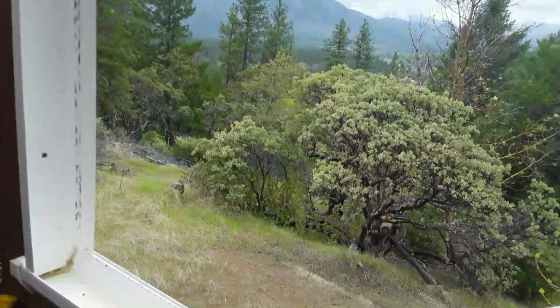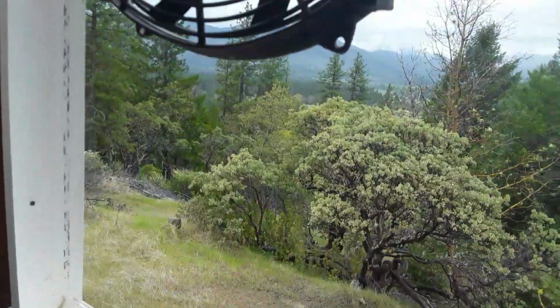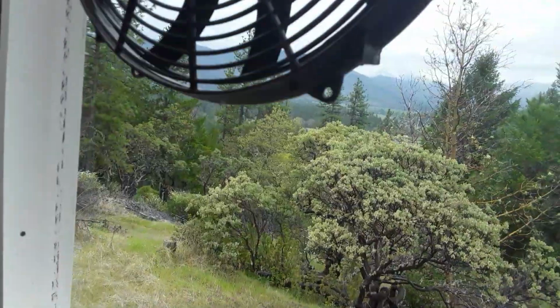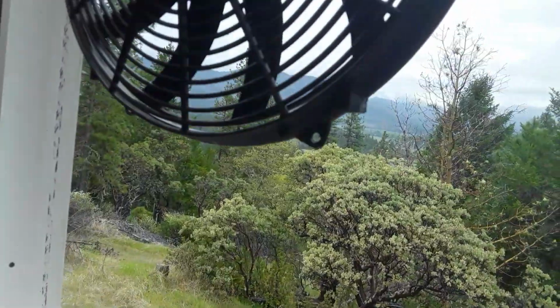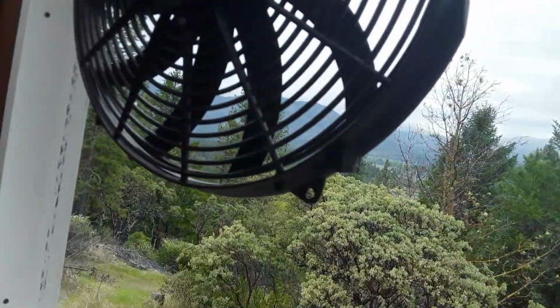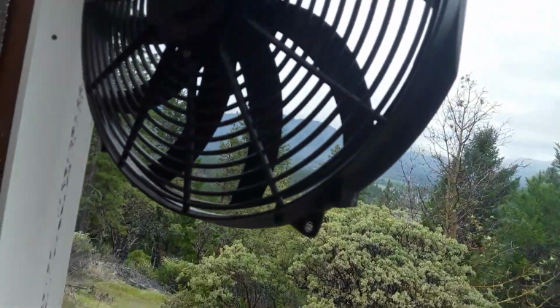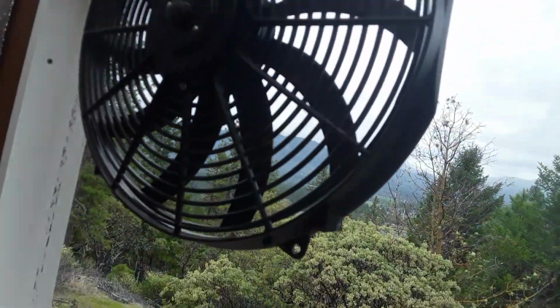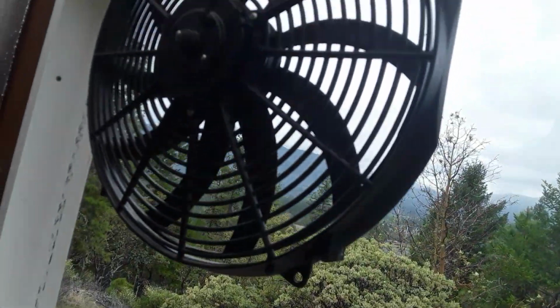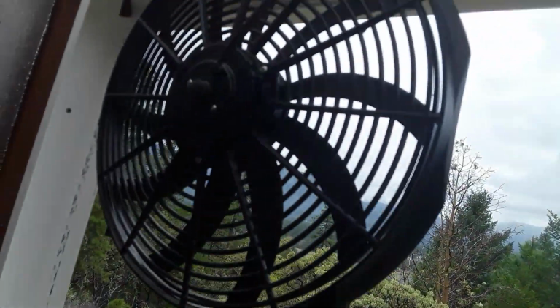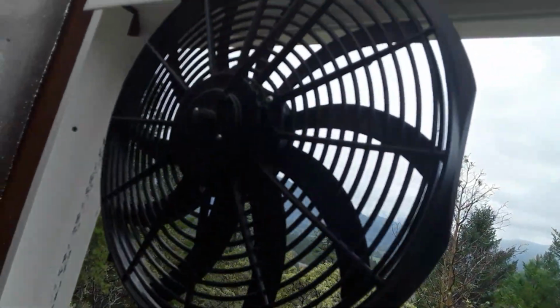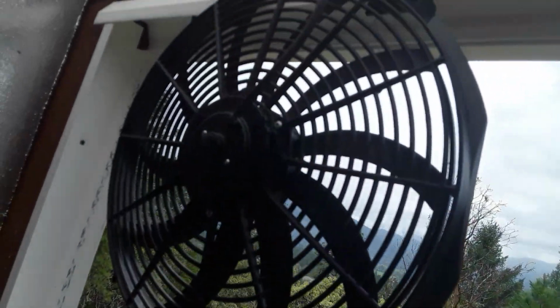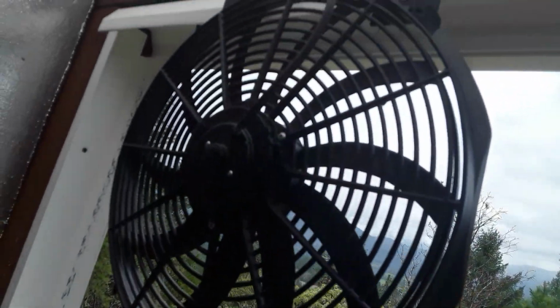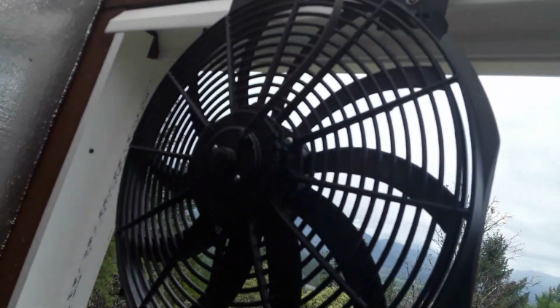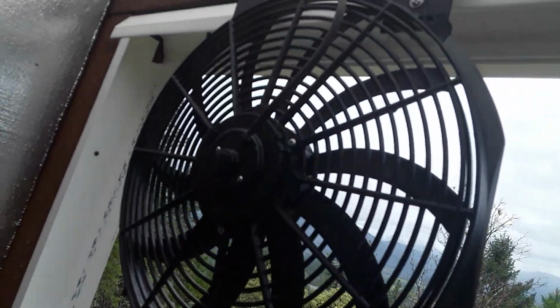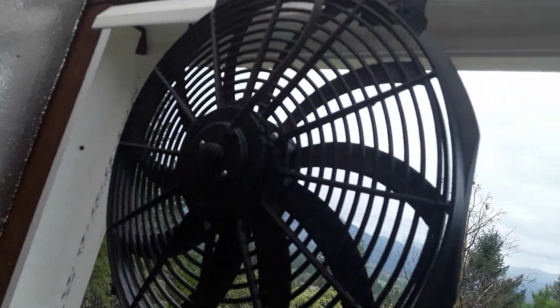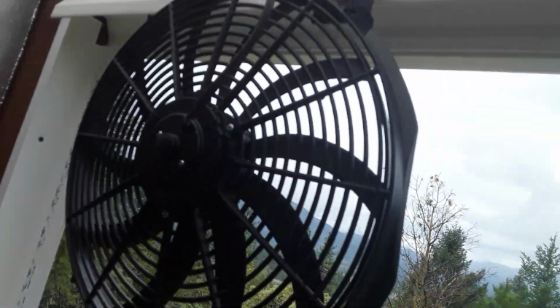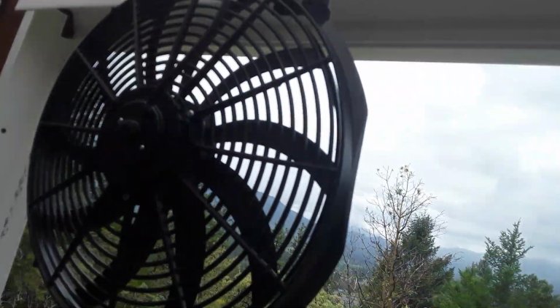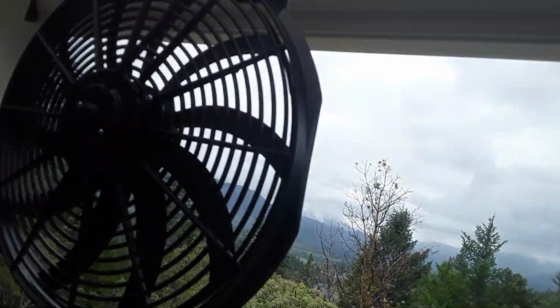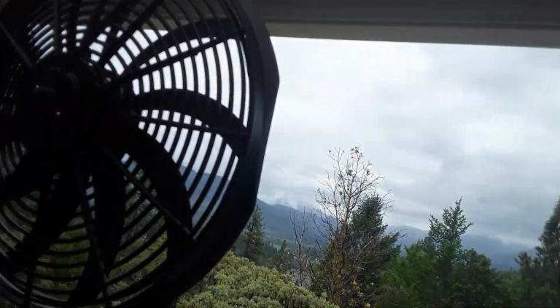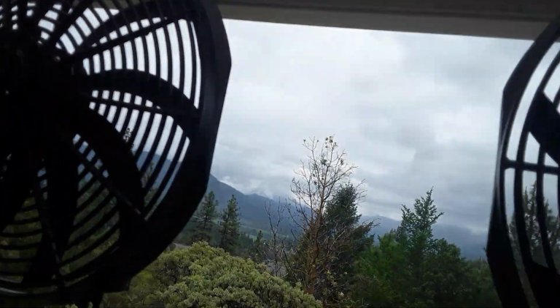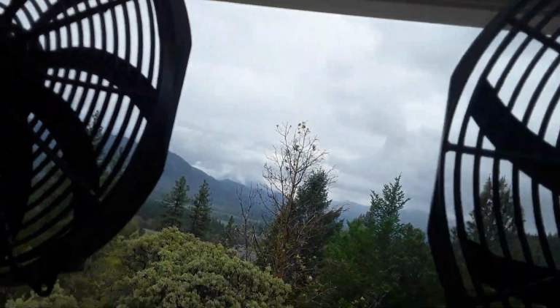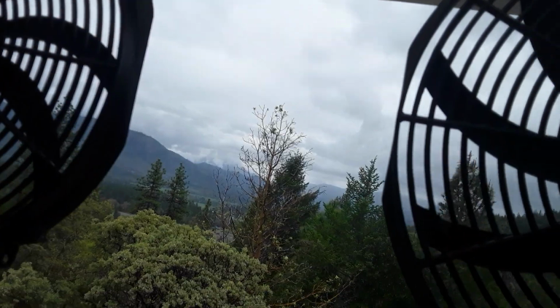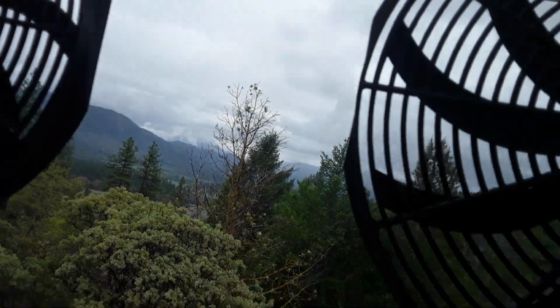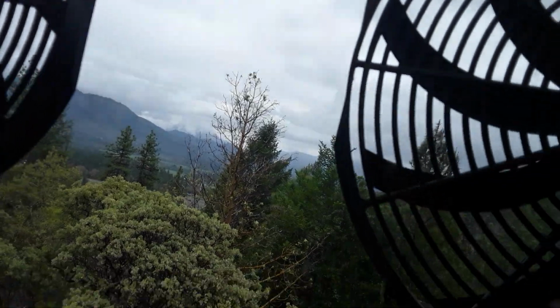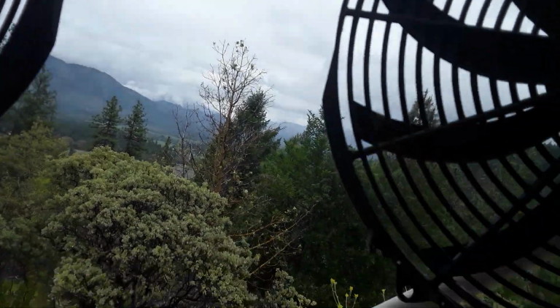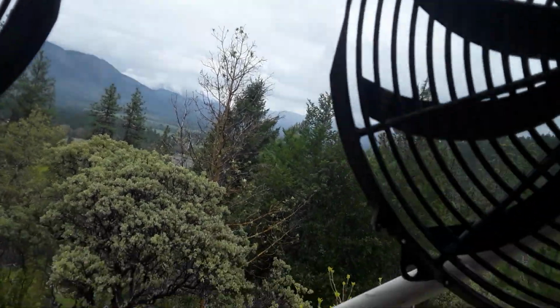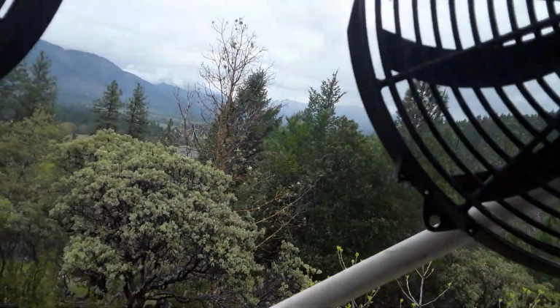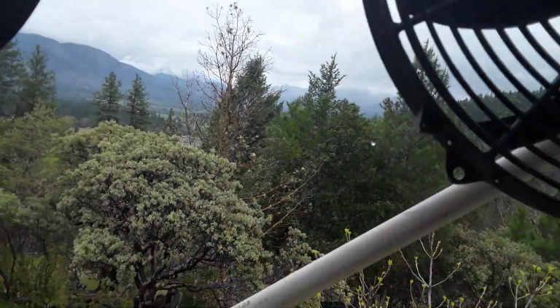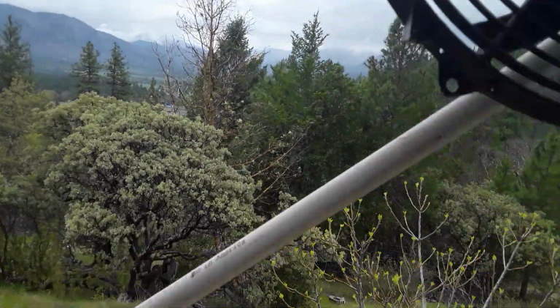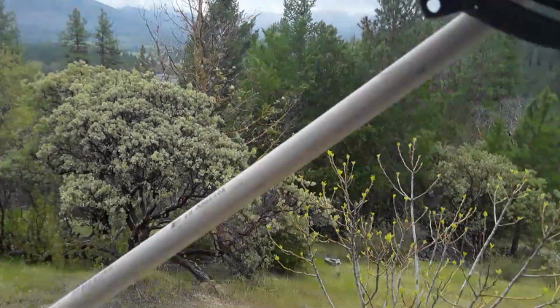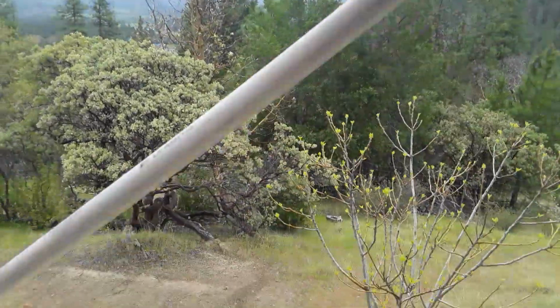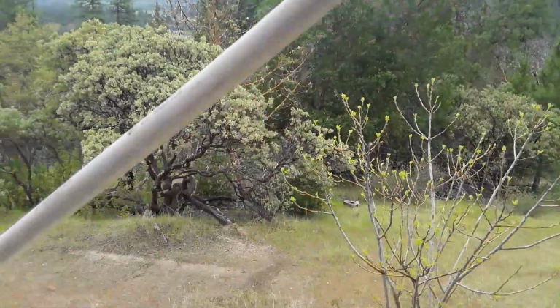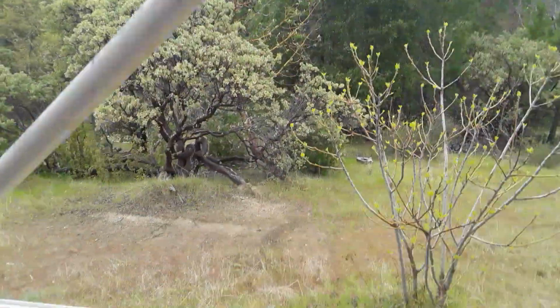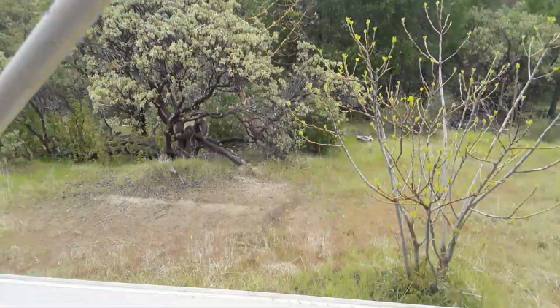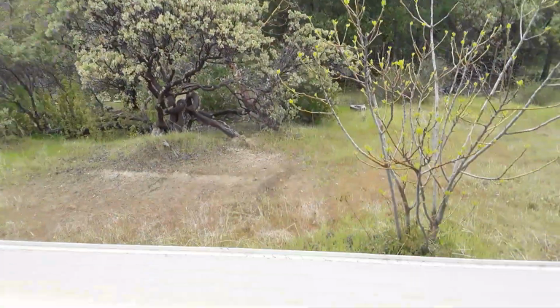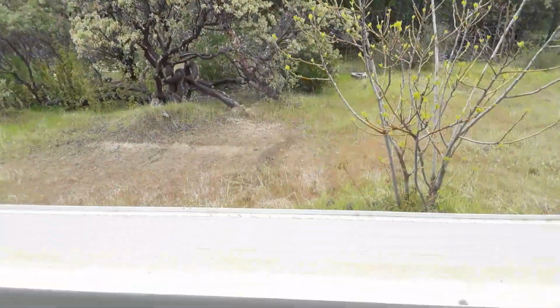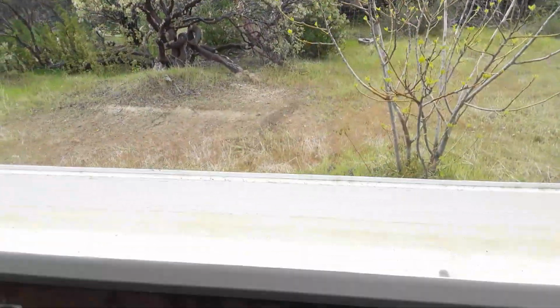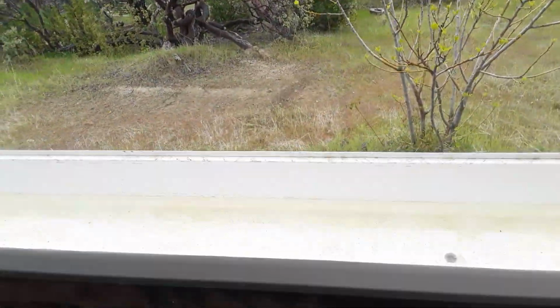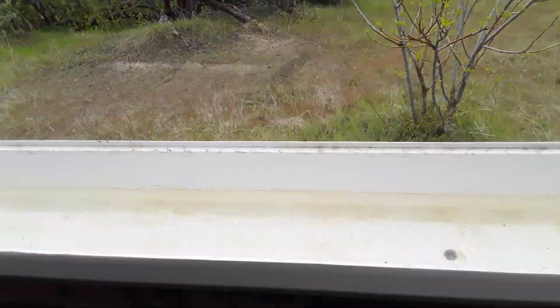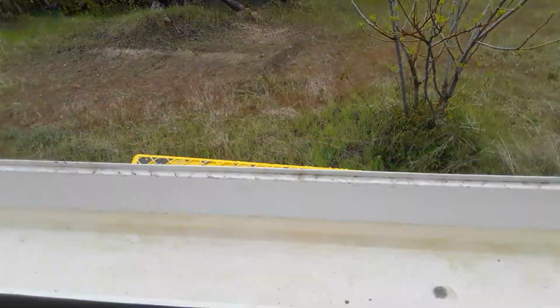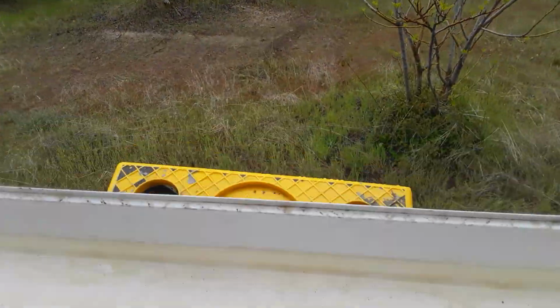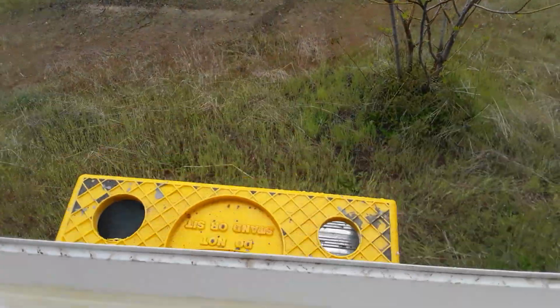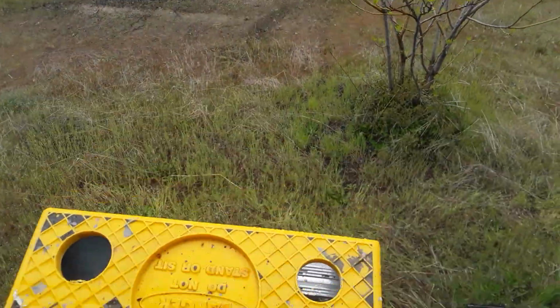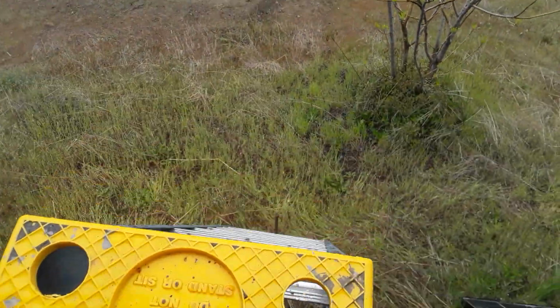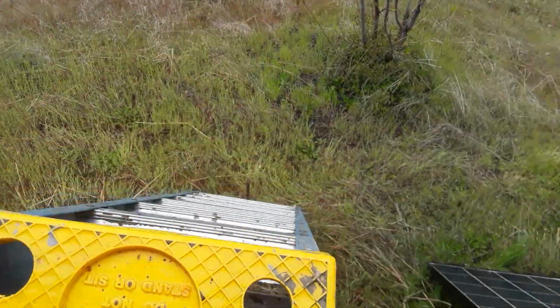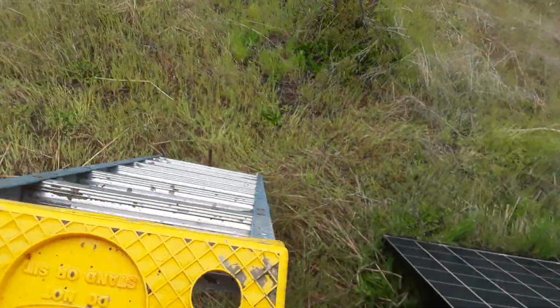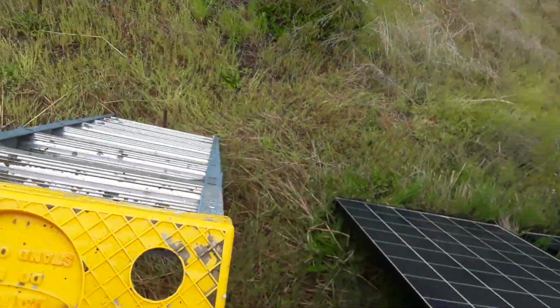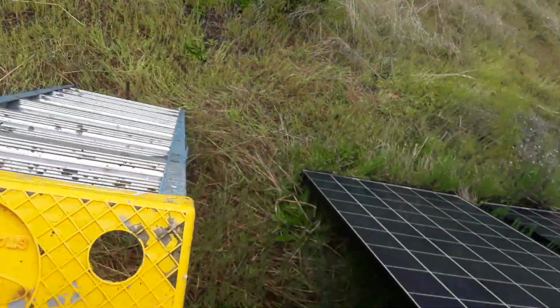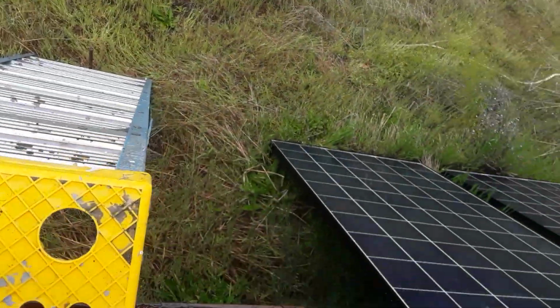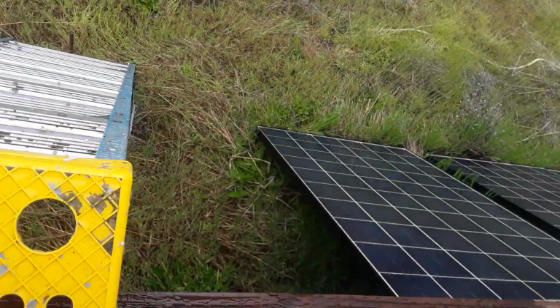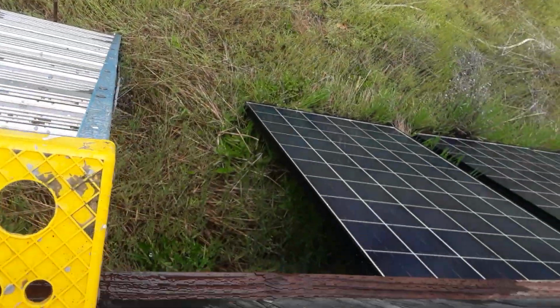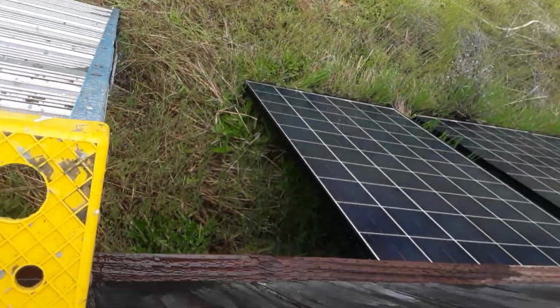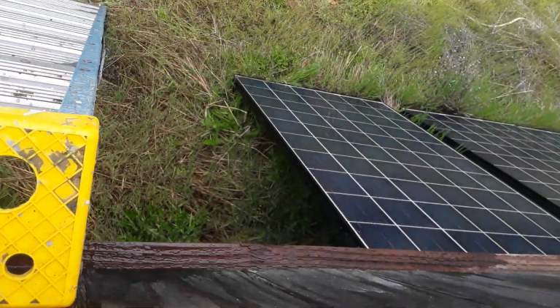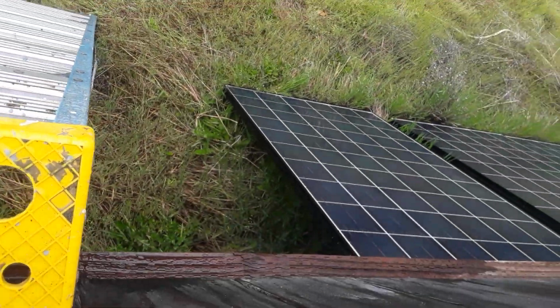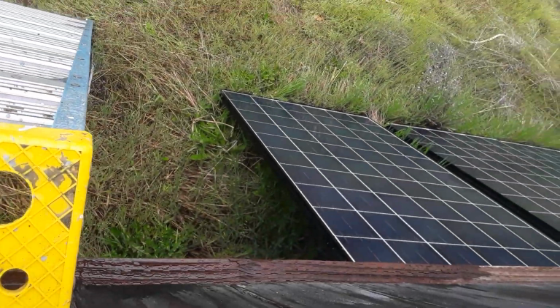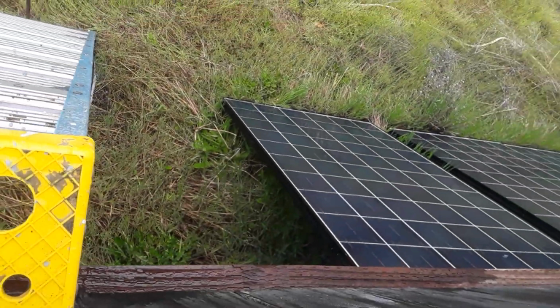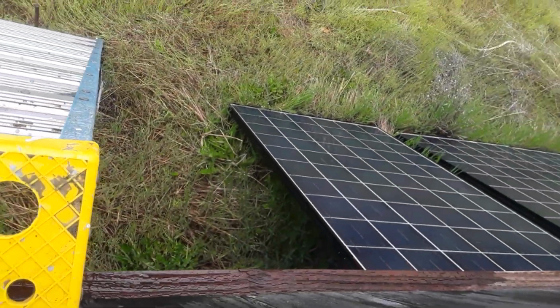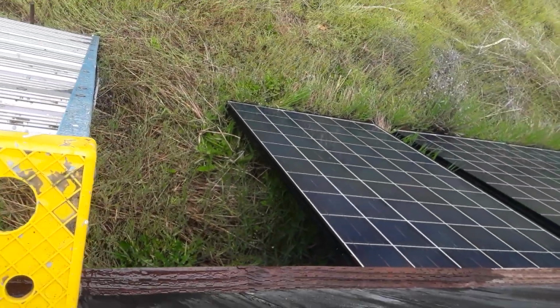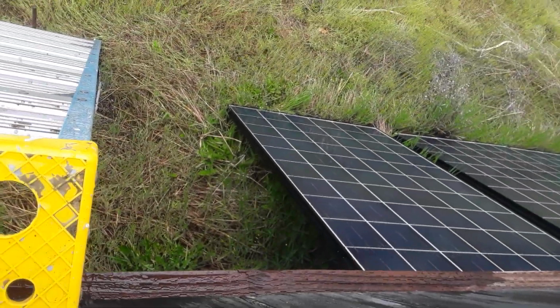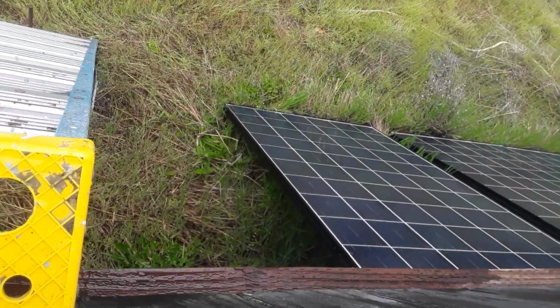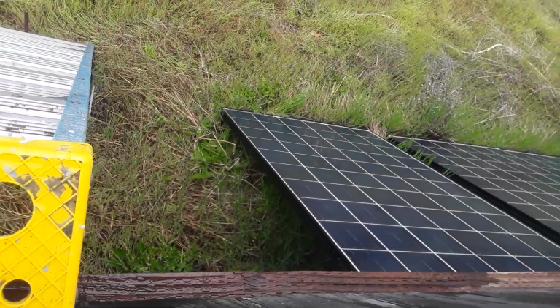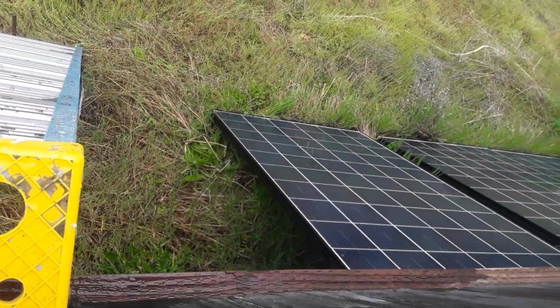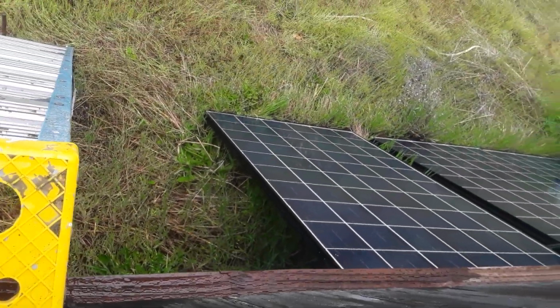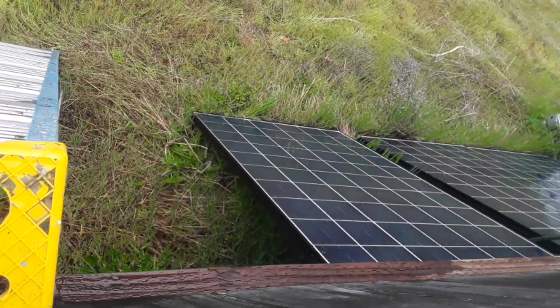These two fans are 12-volt DC and are powered by some solar panels on the outside.